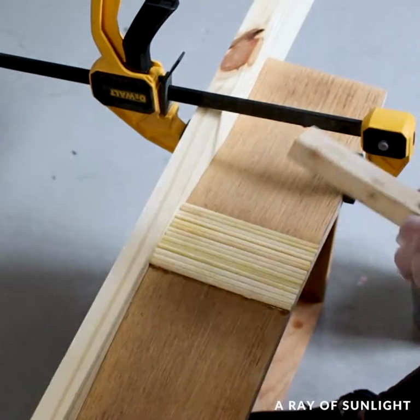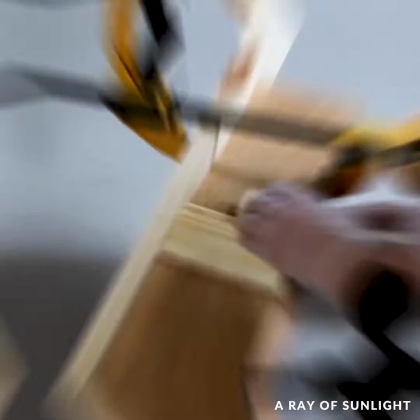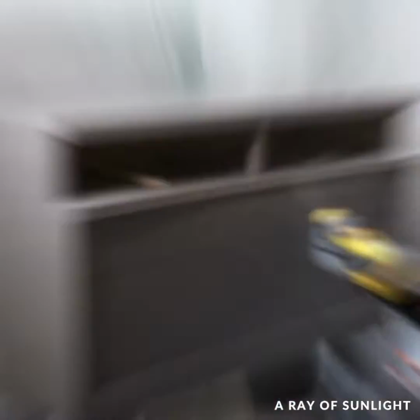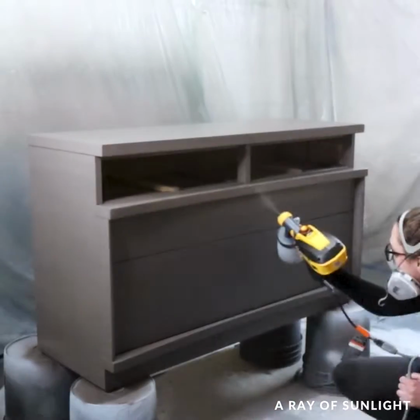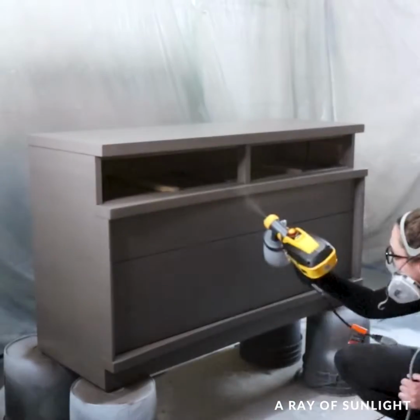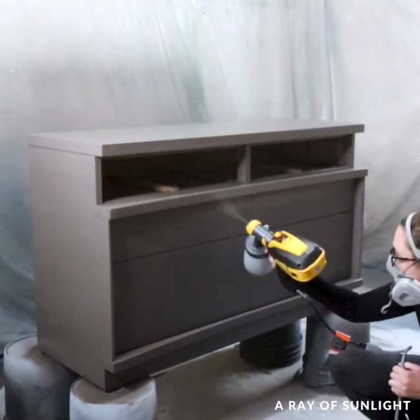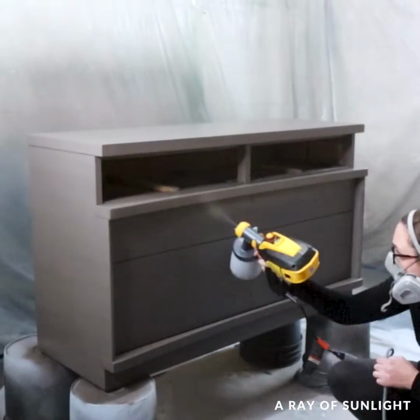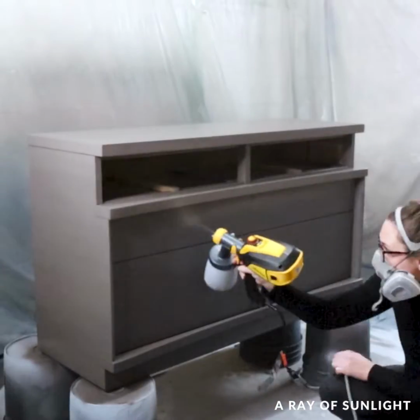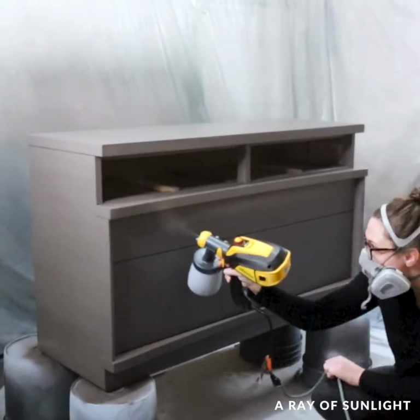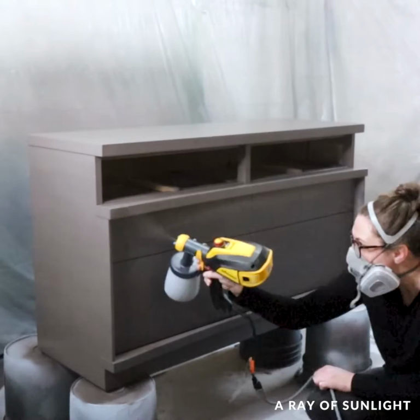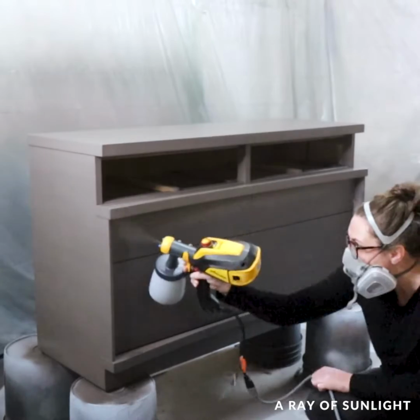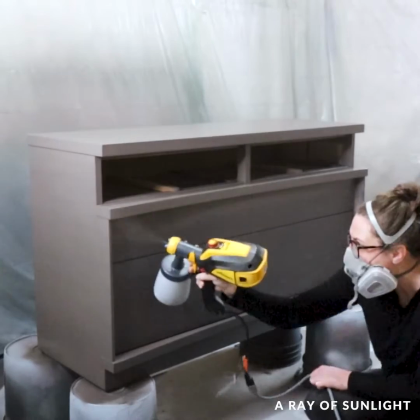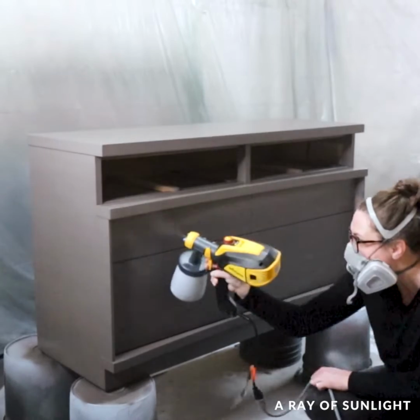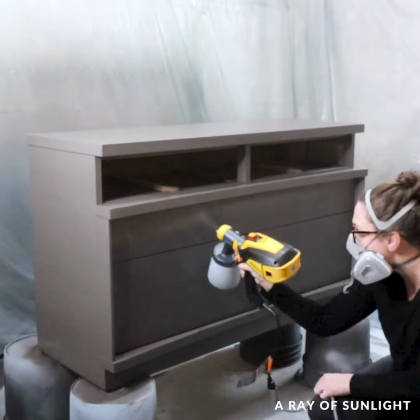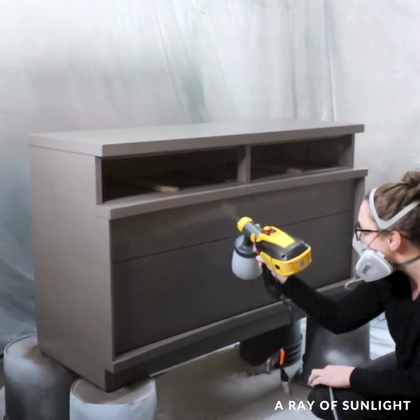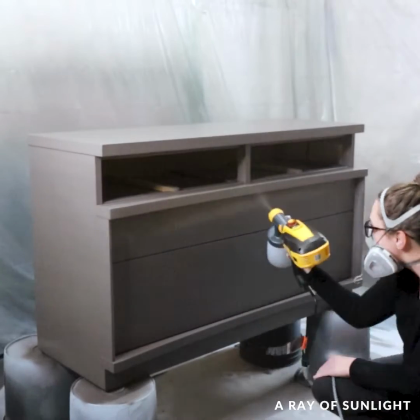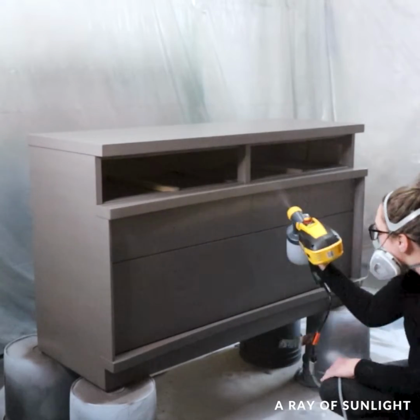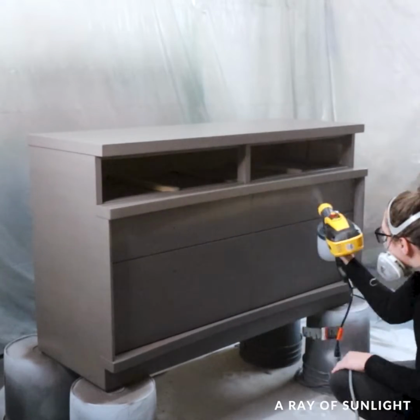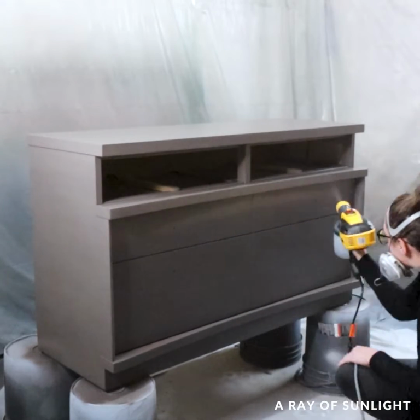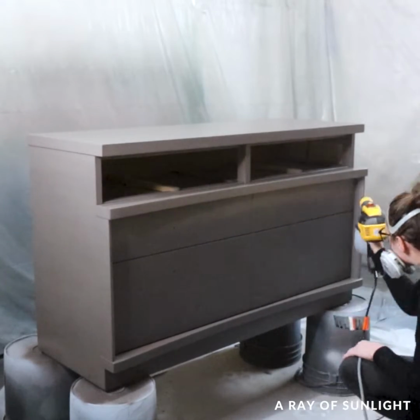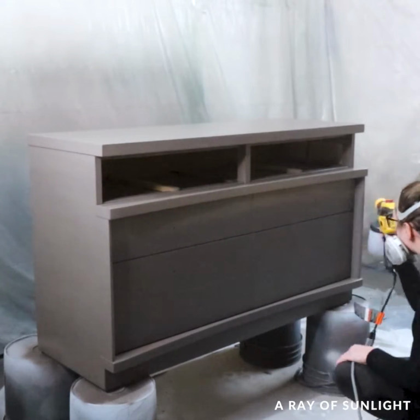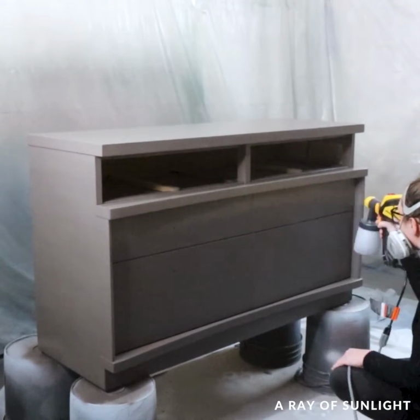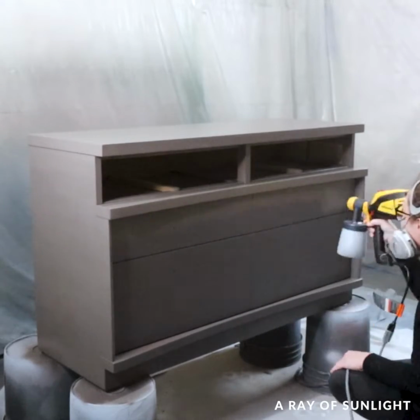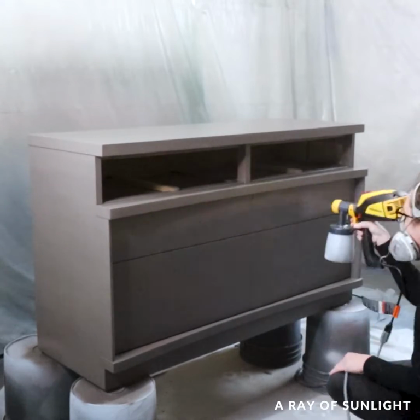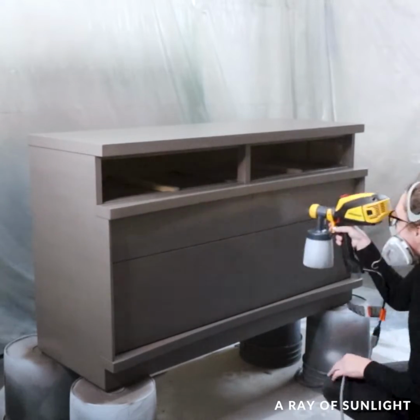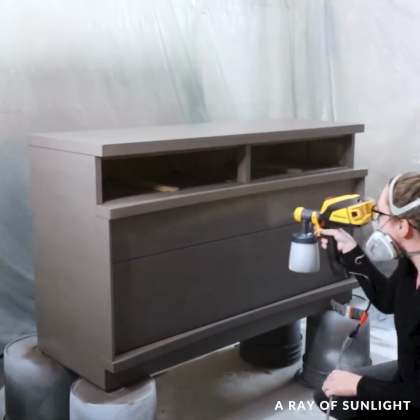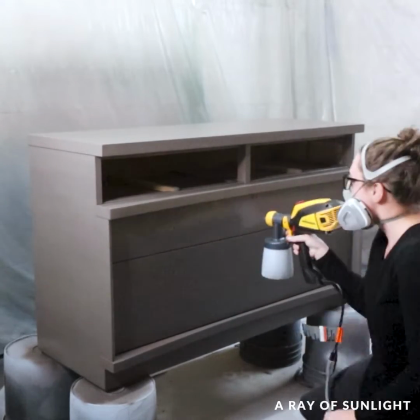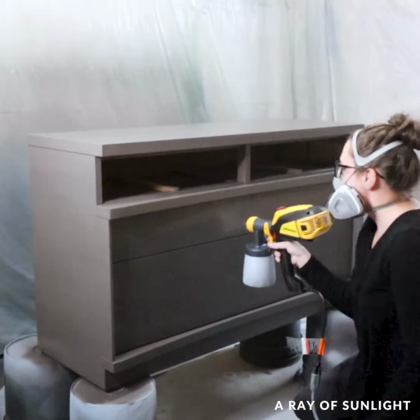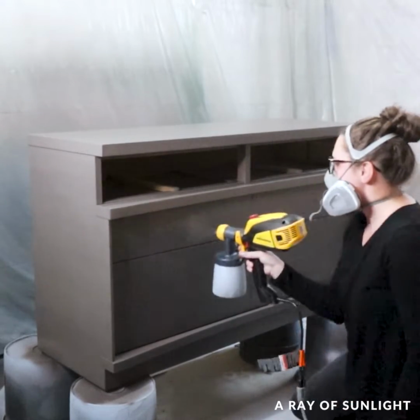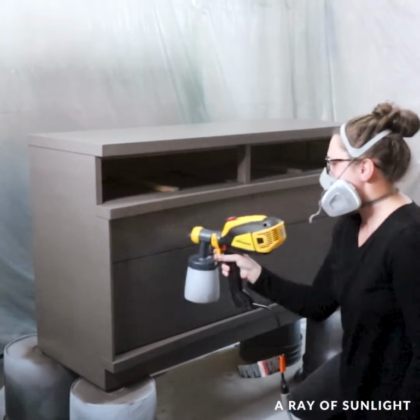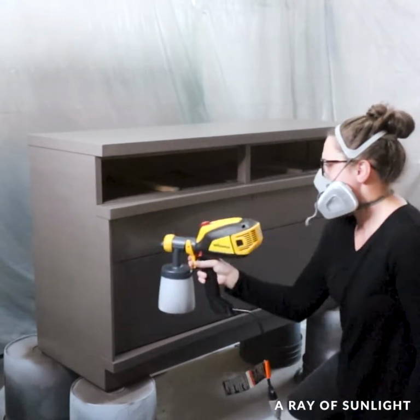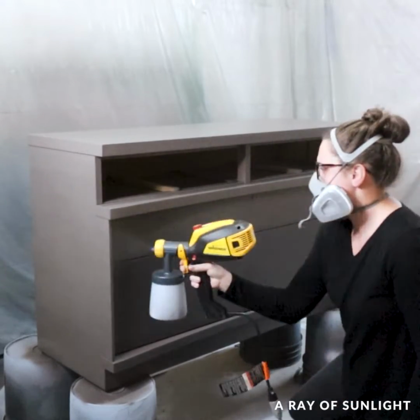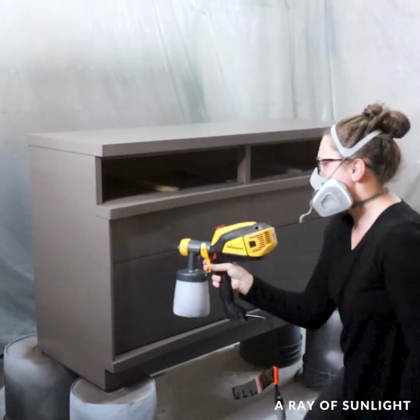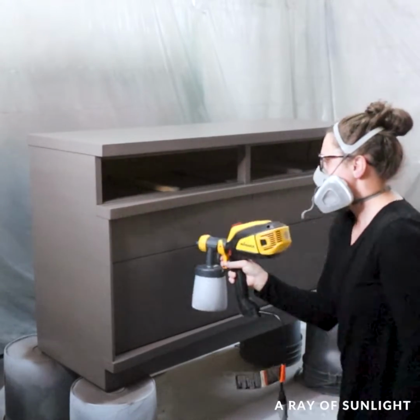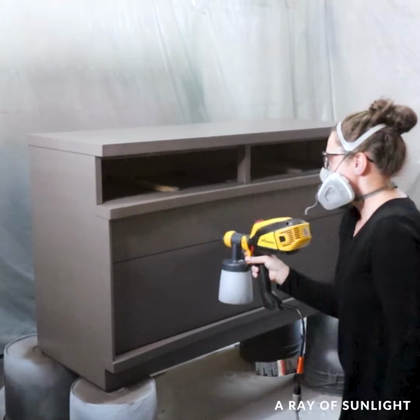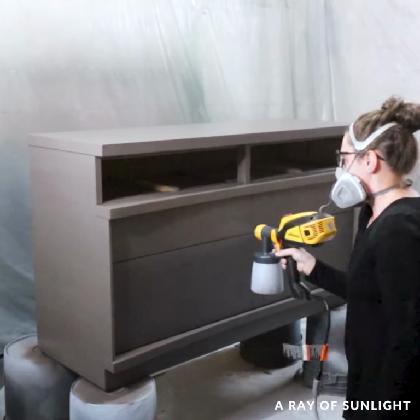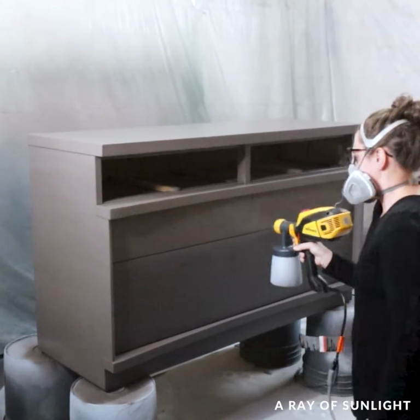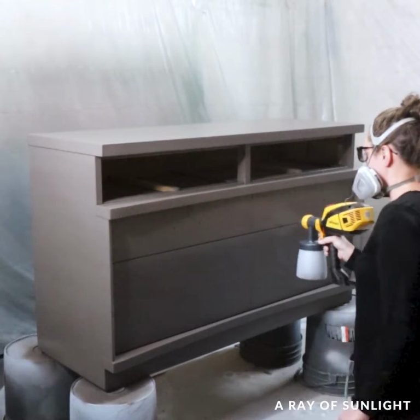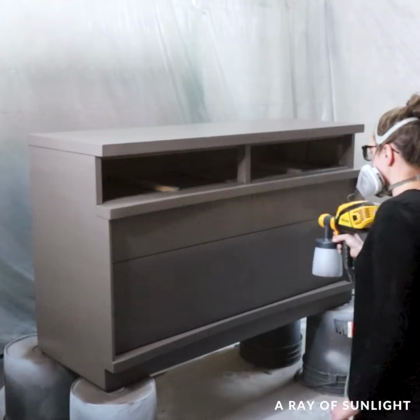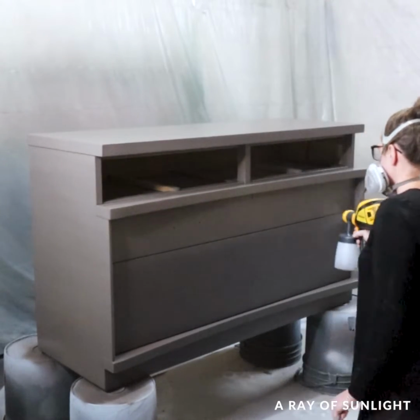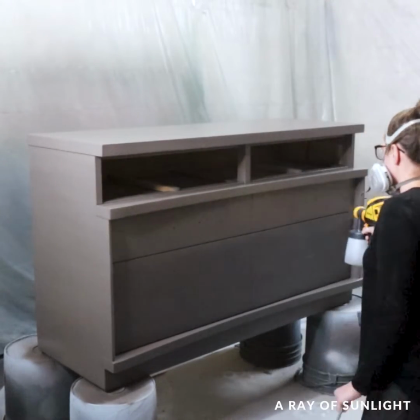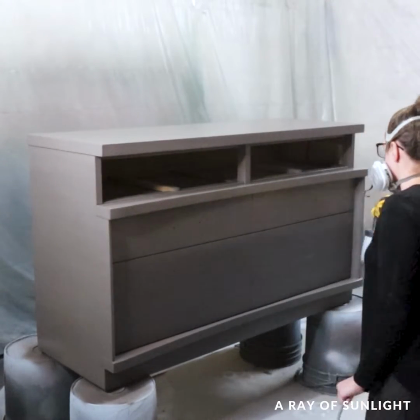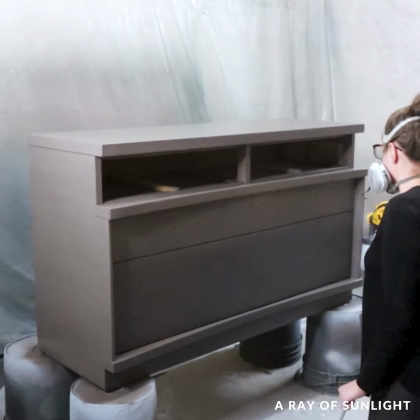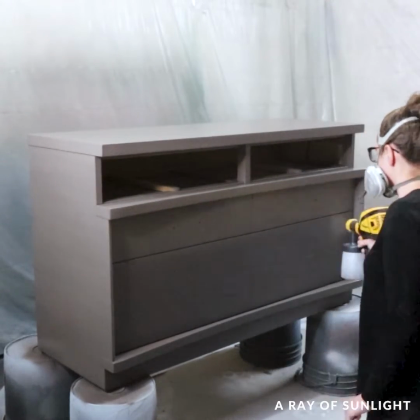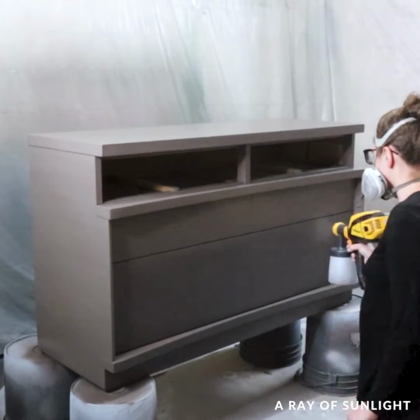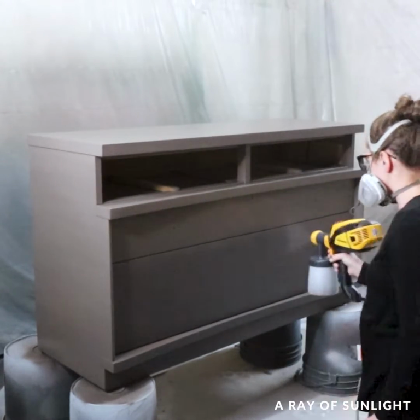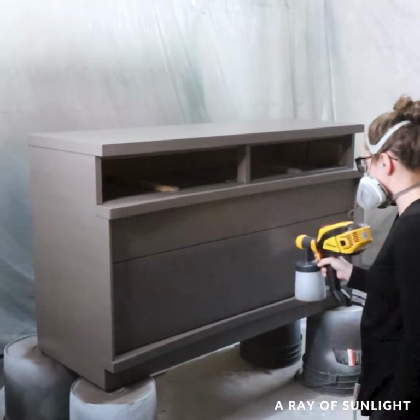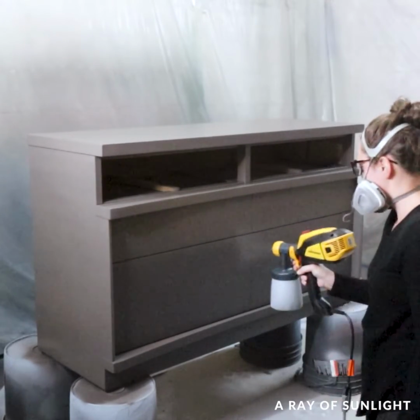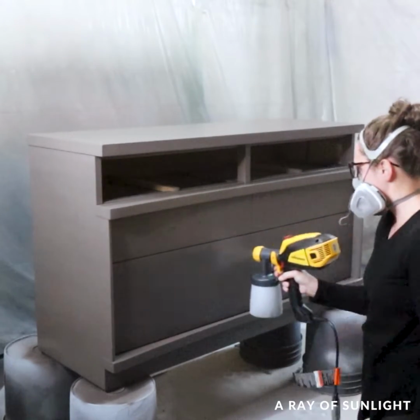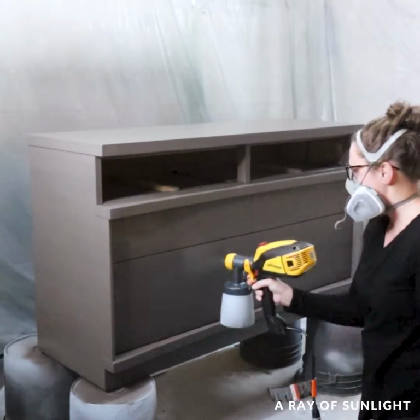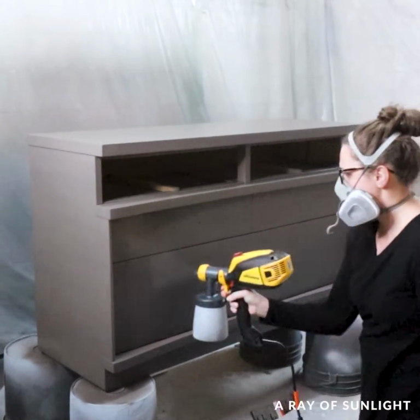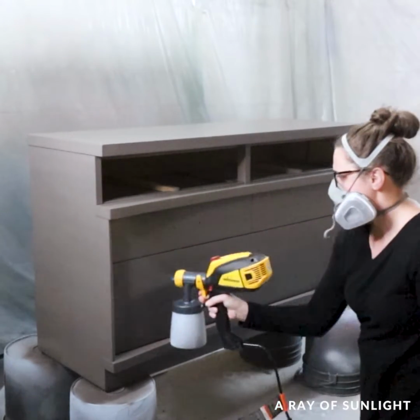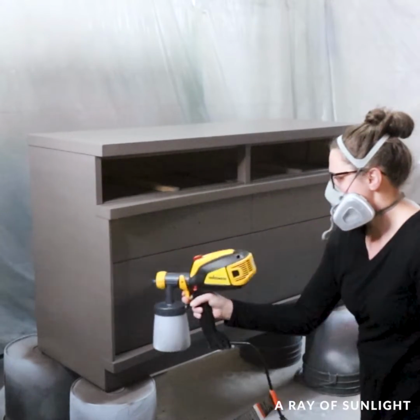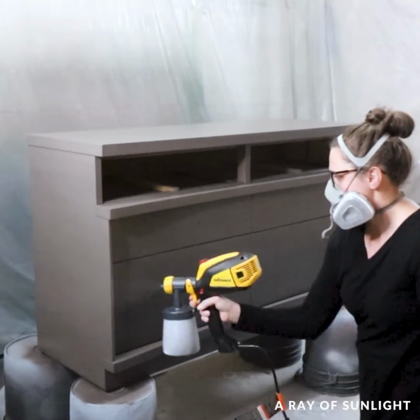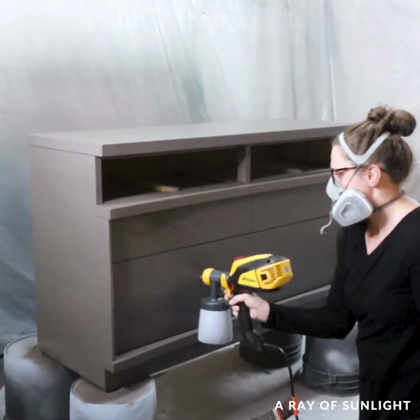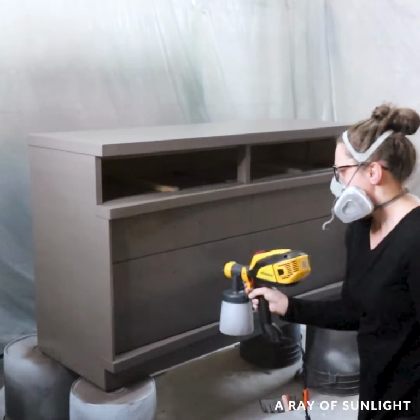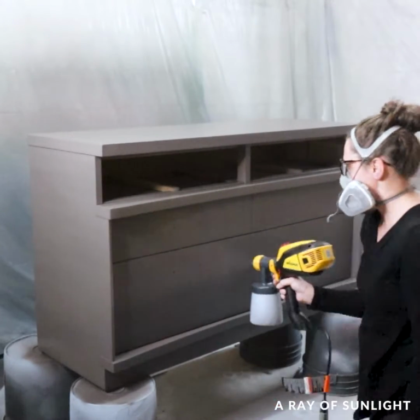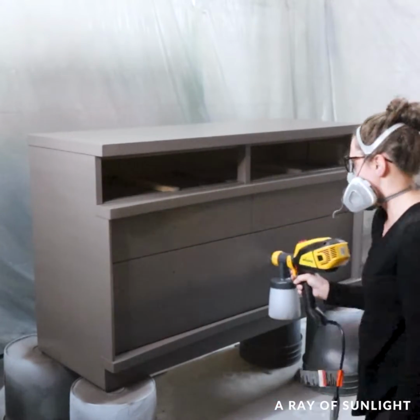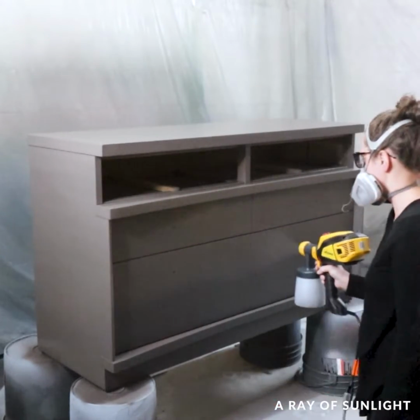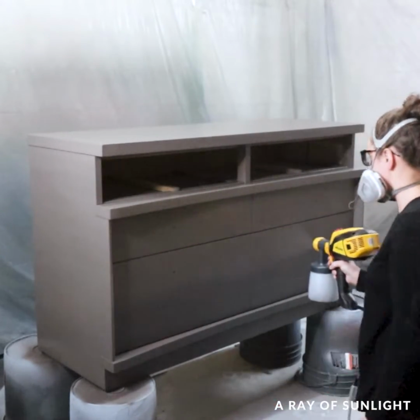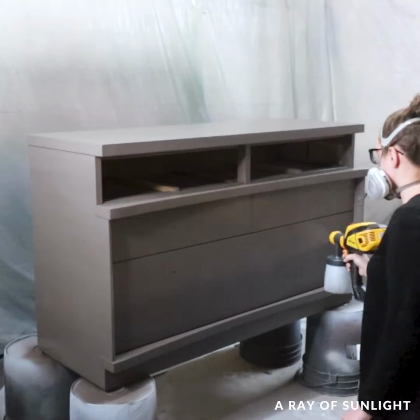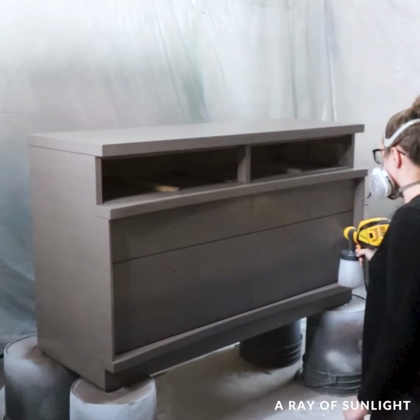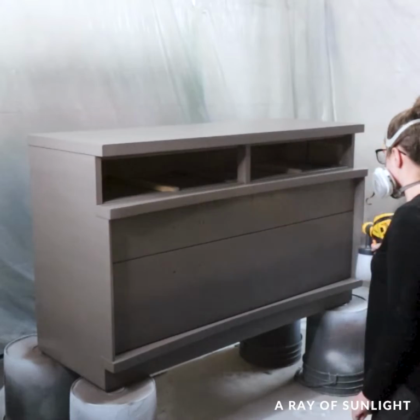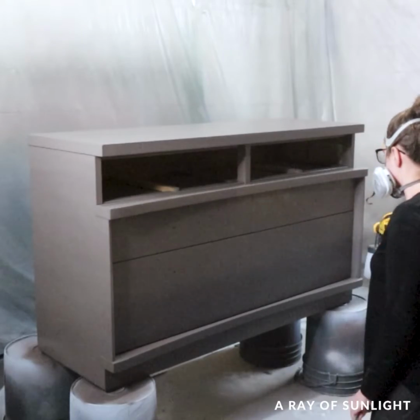Before I went to bed I sprayed one last coat of paint on the dresser to make sure everything had full coverage.